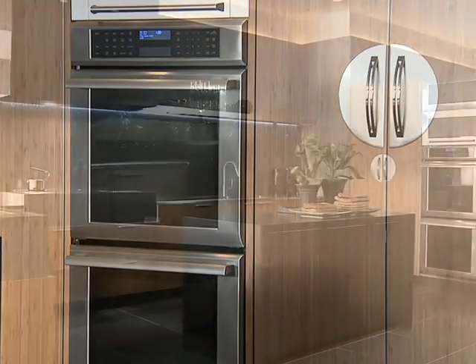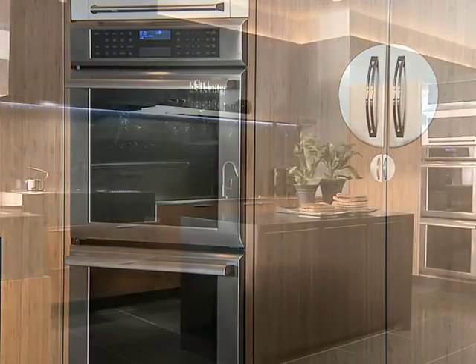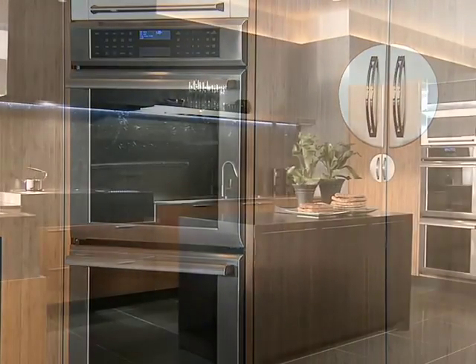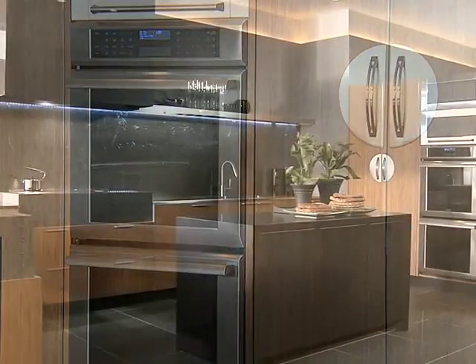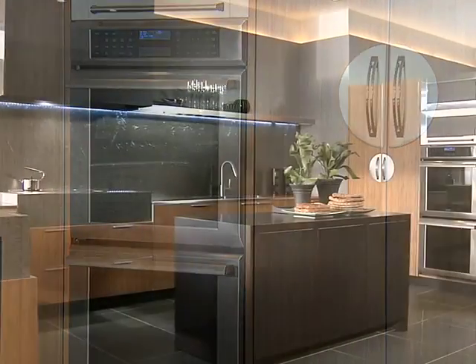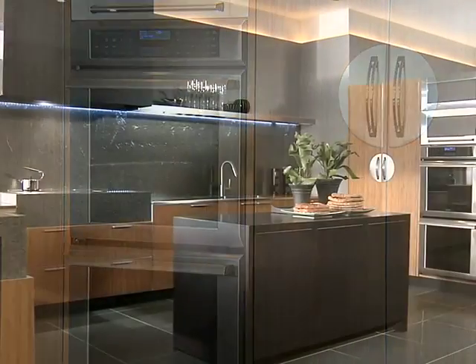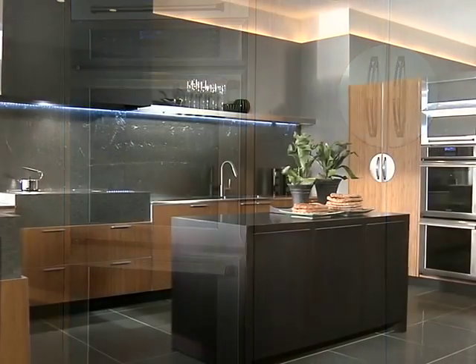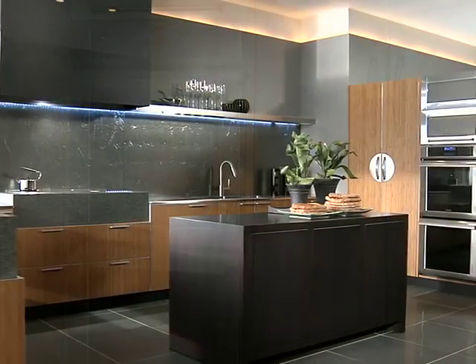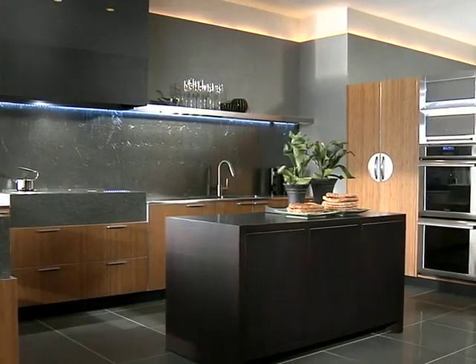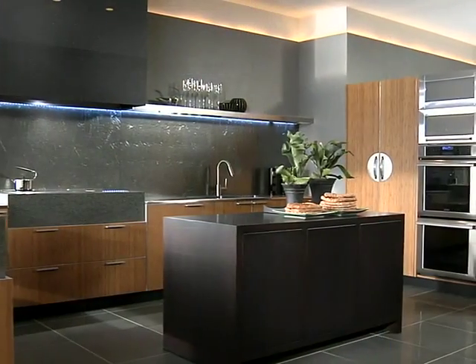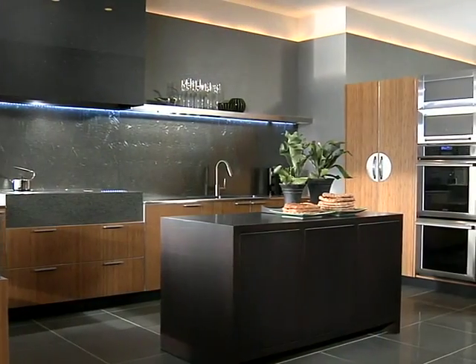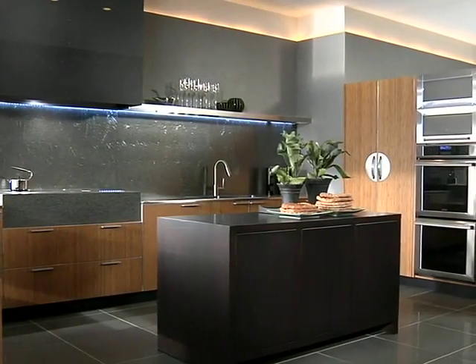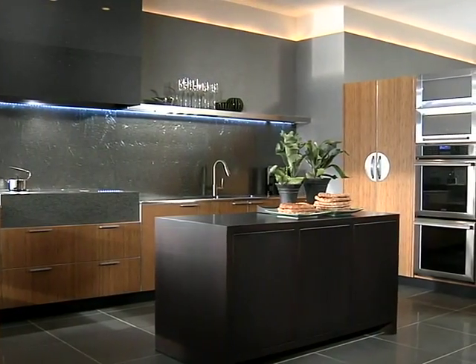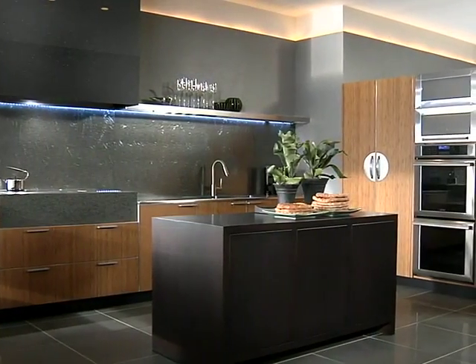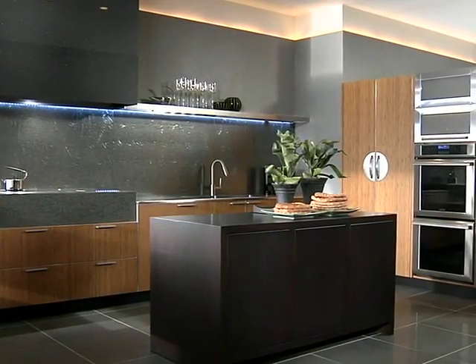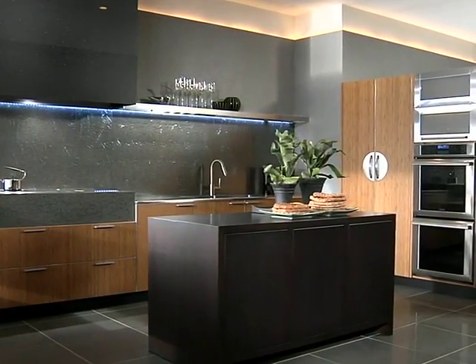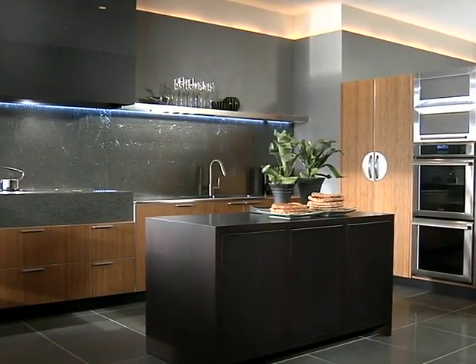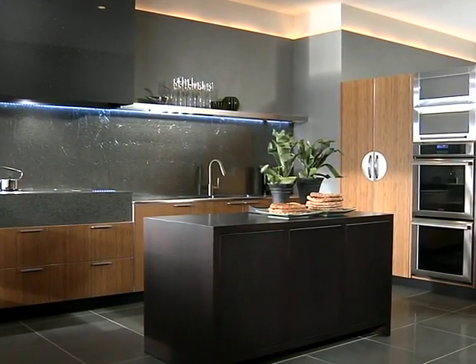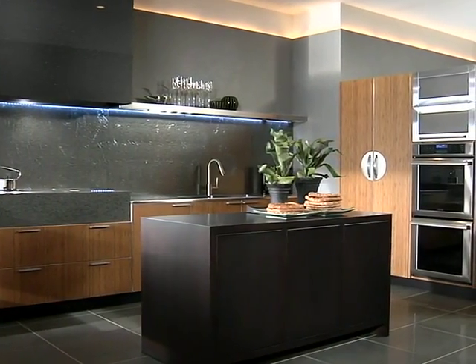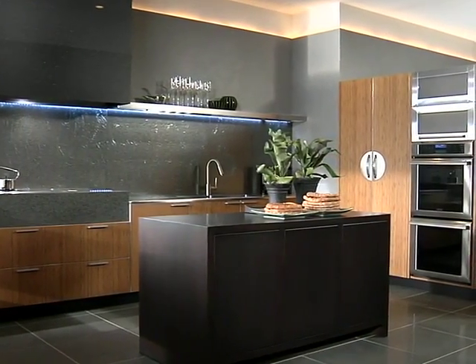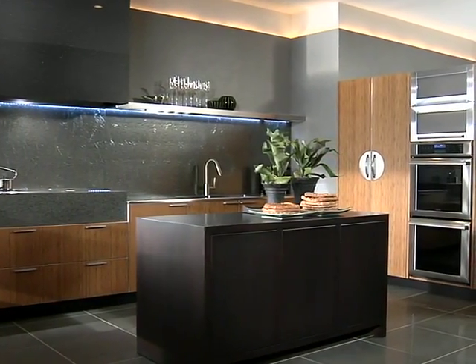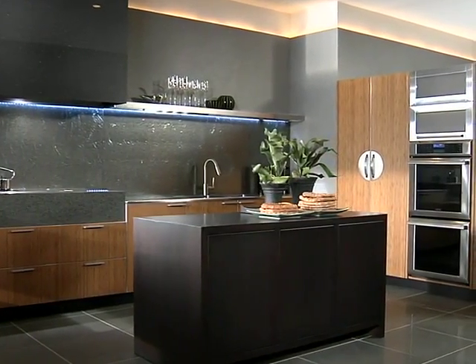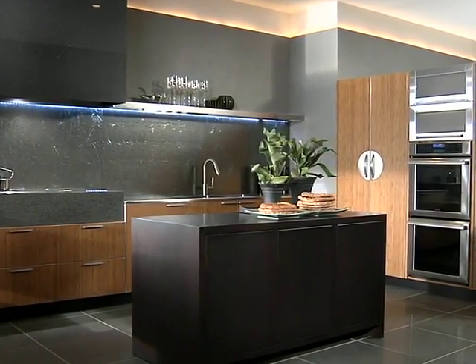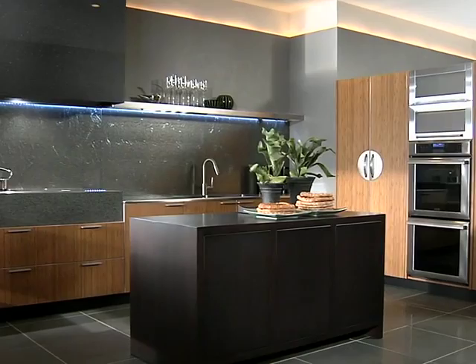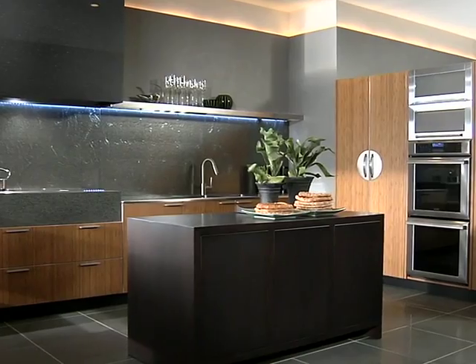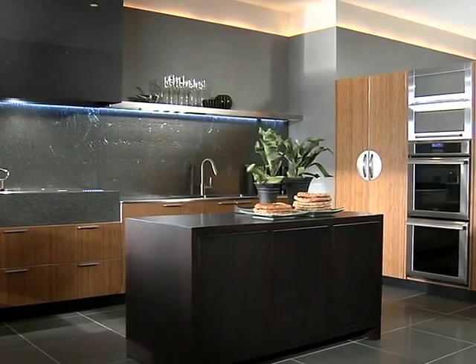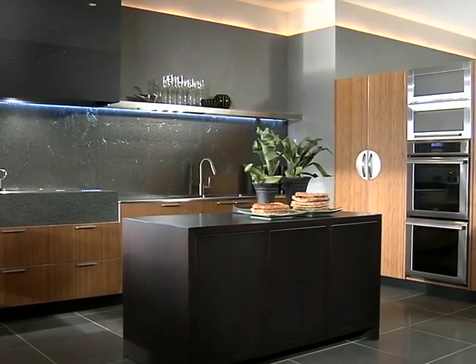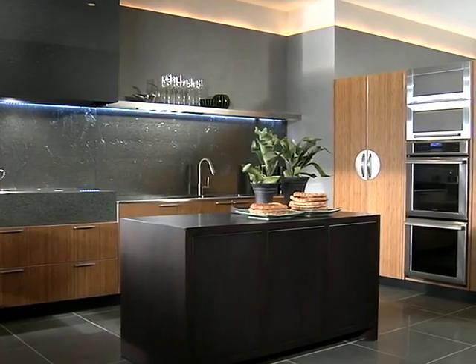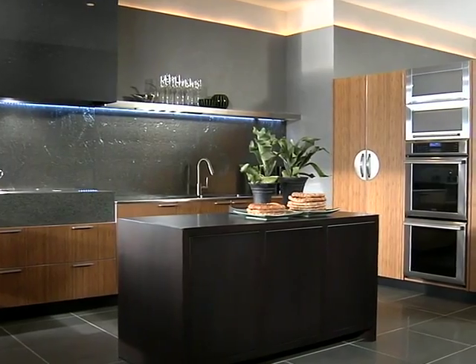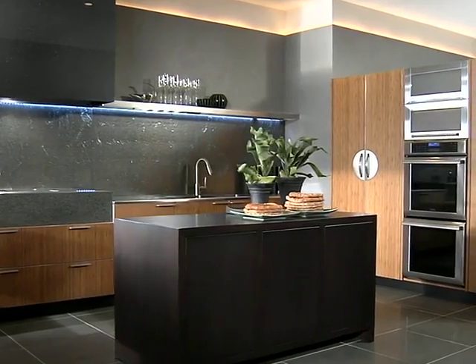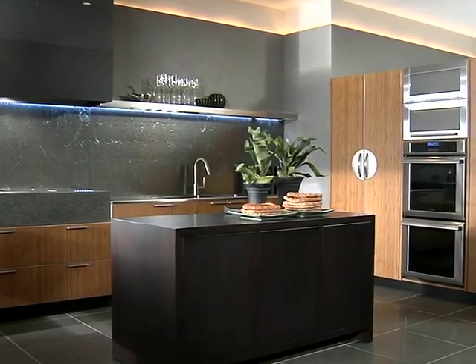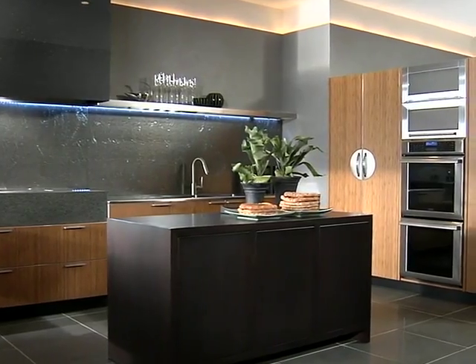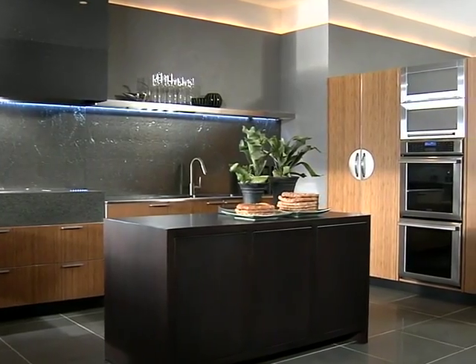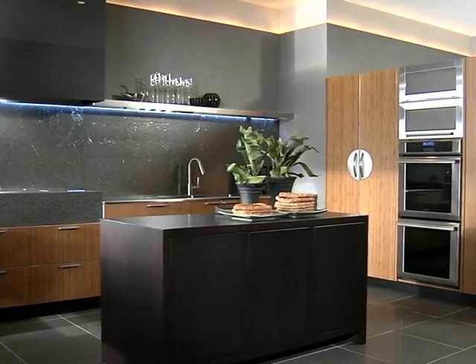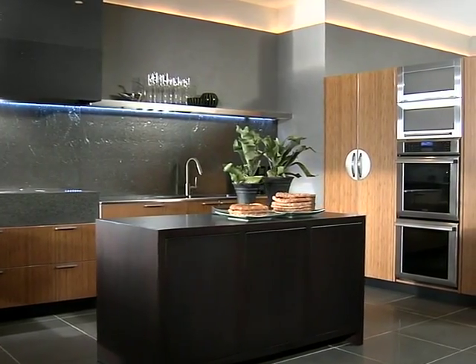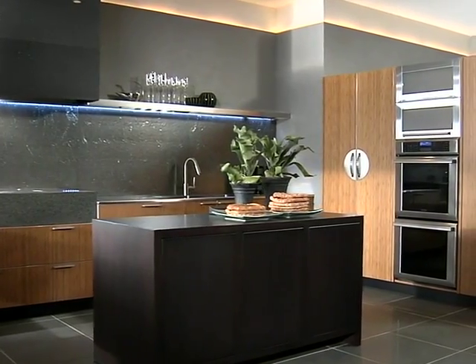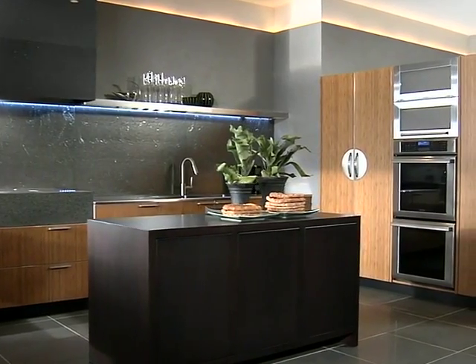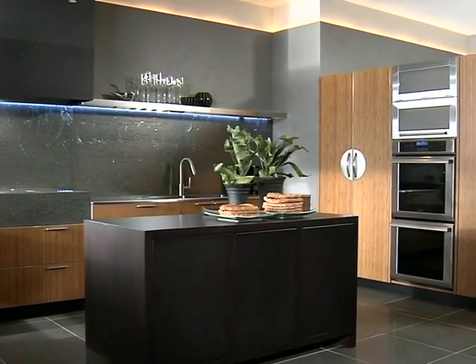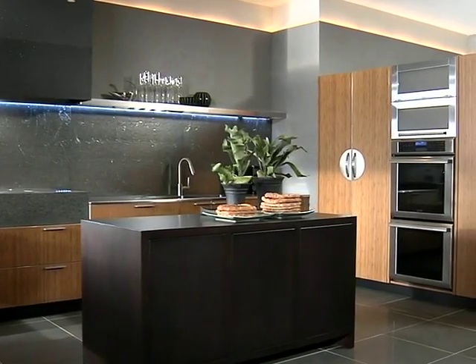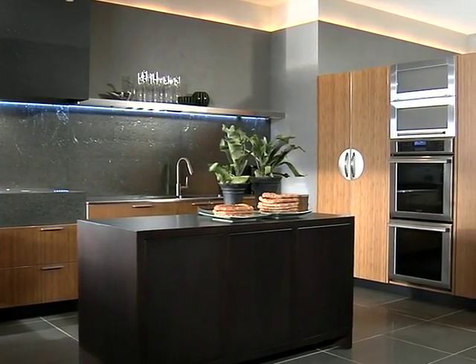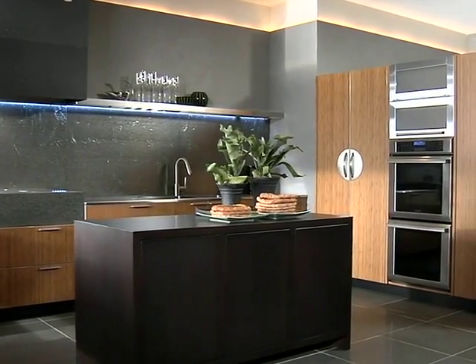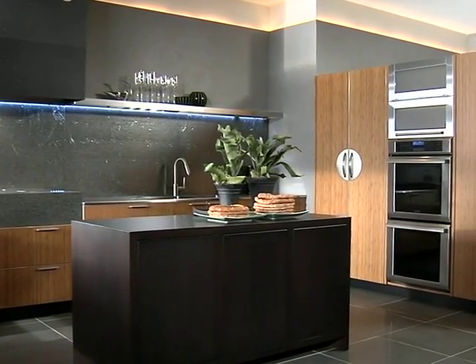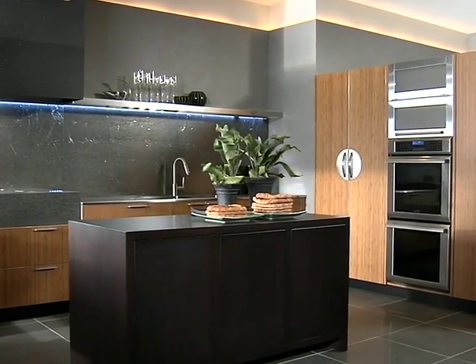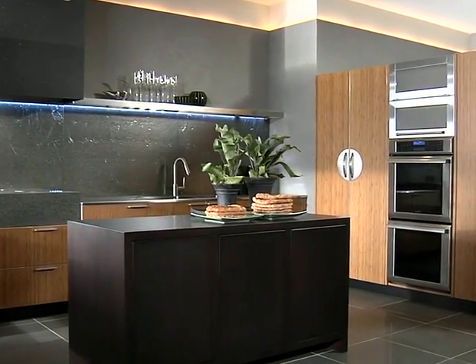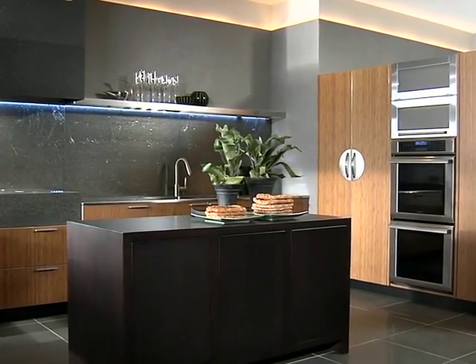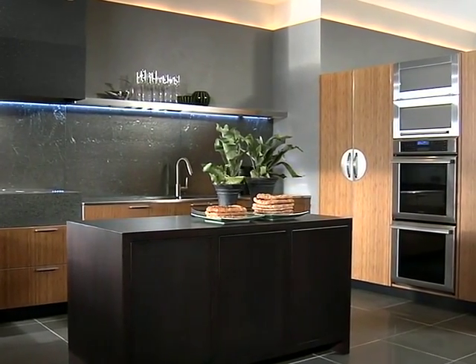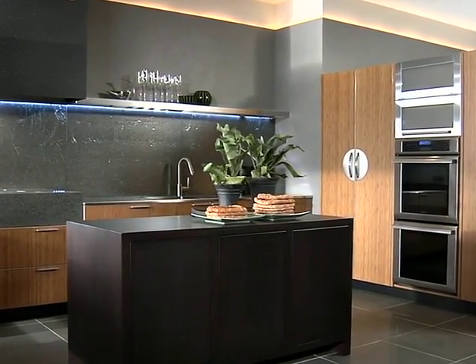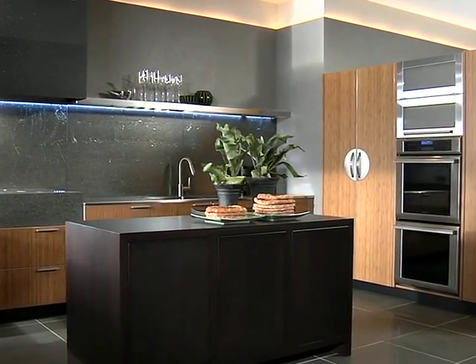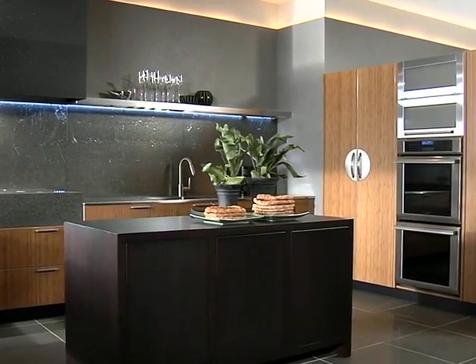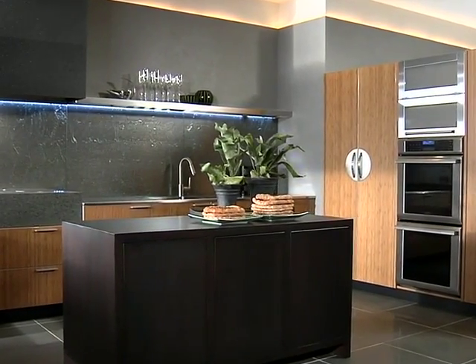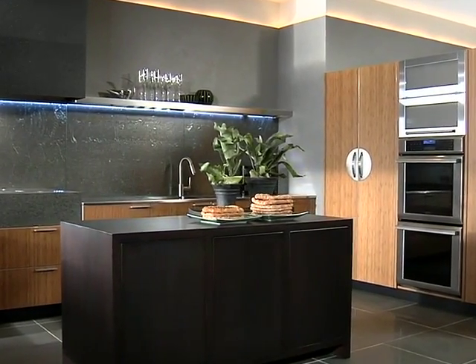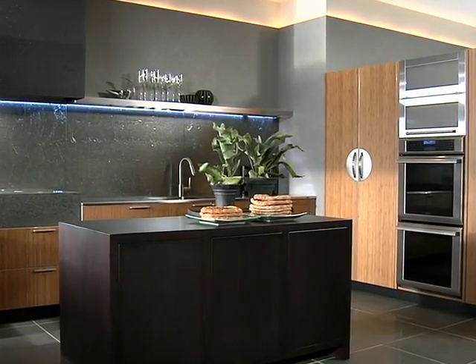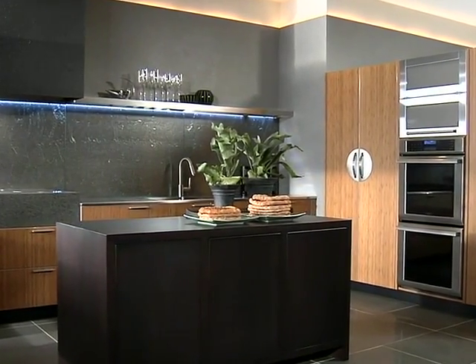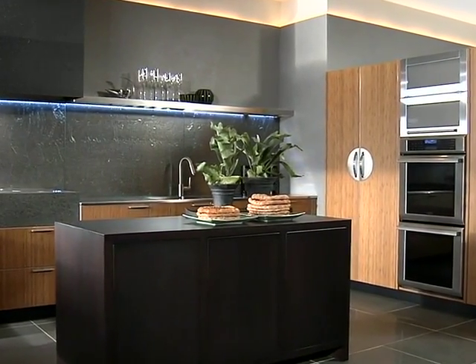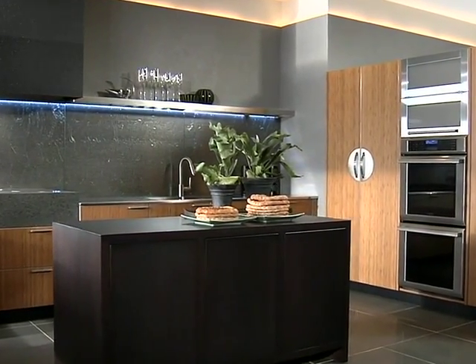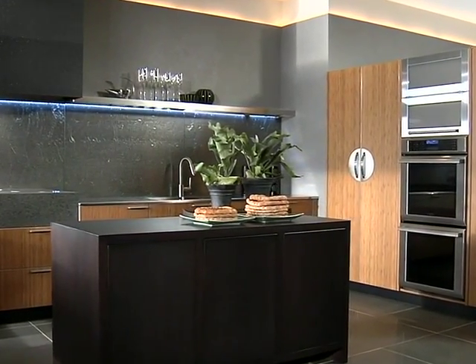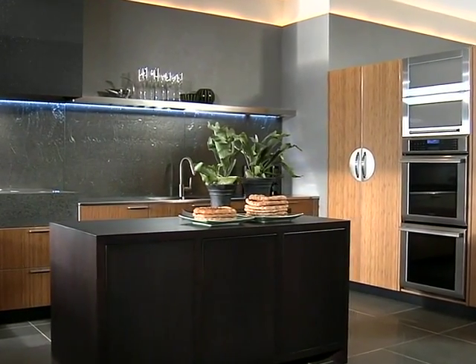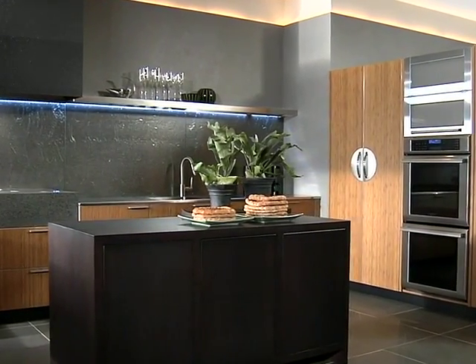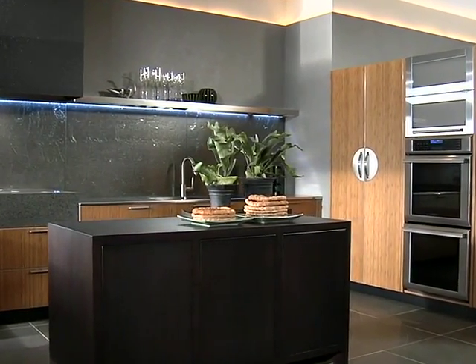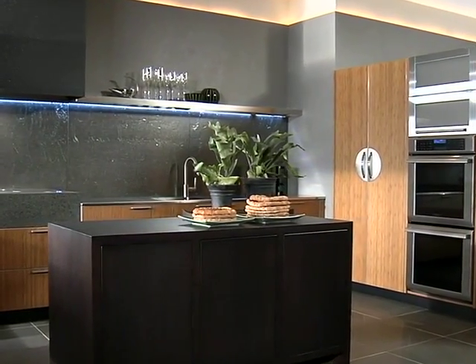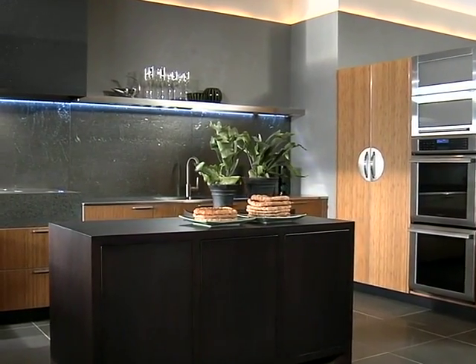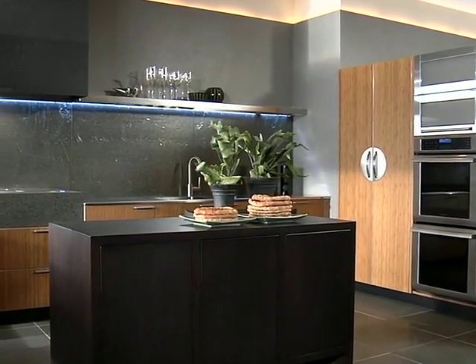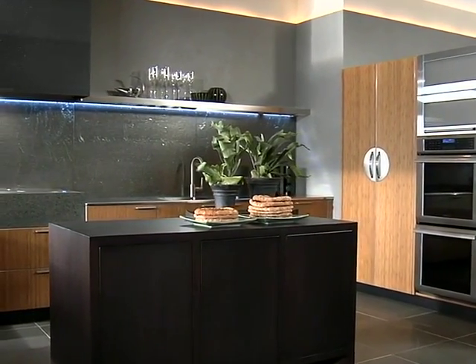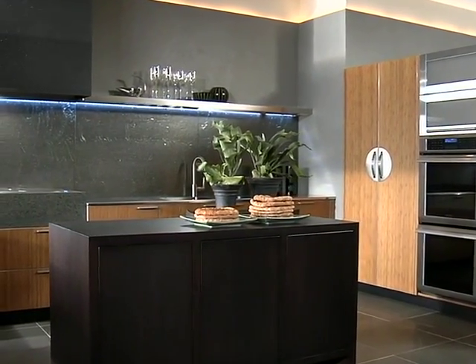The stainless steel ovens are paired with stainless steel frame glass doors to create a vertical metal column in the run of tall cabinetry.